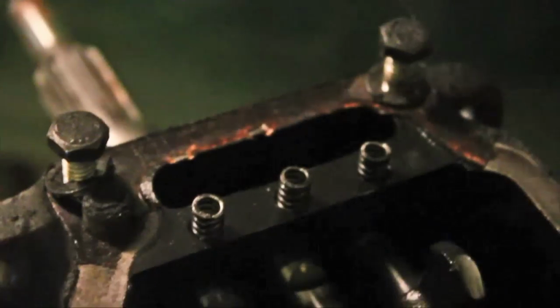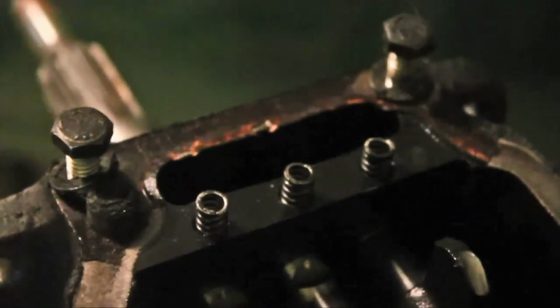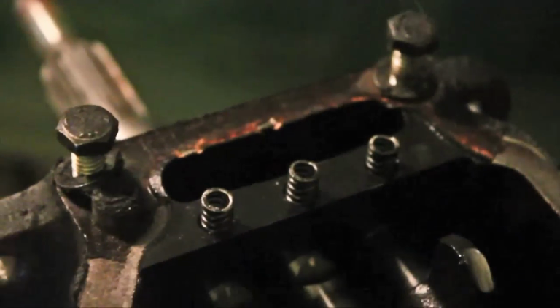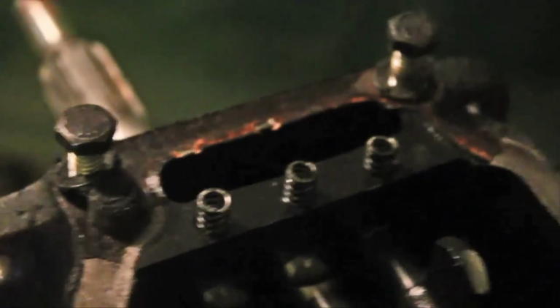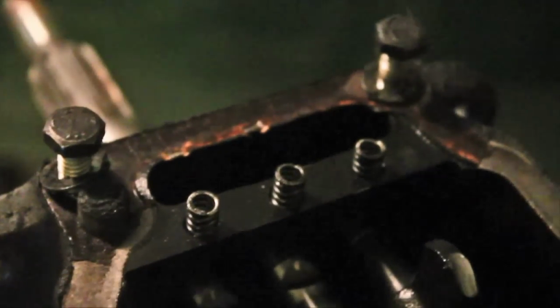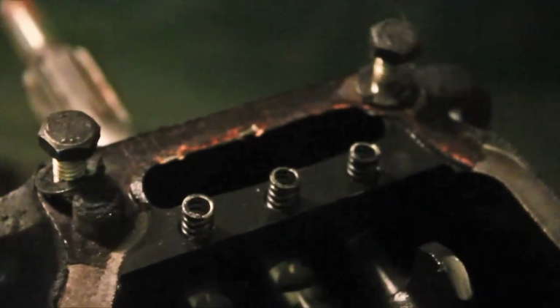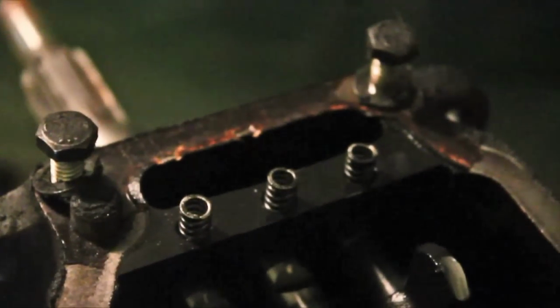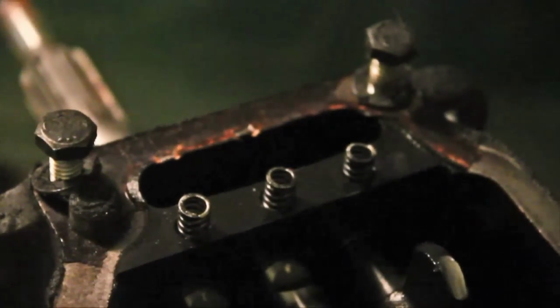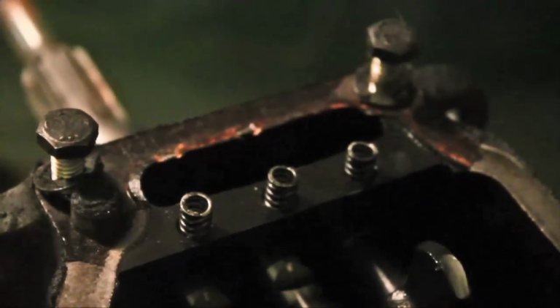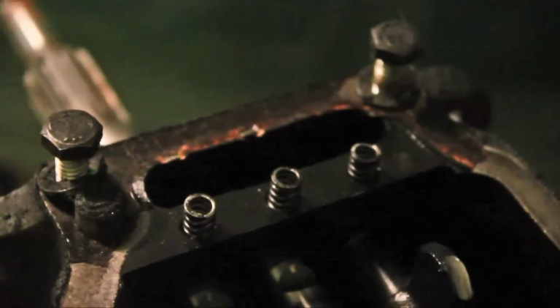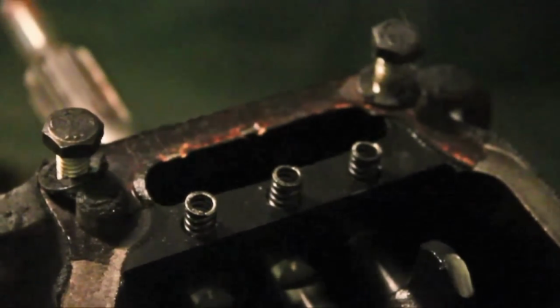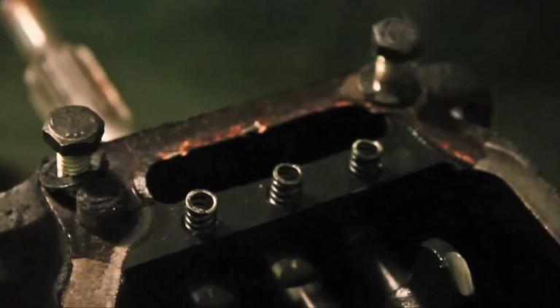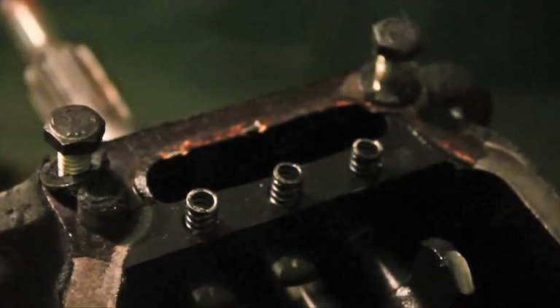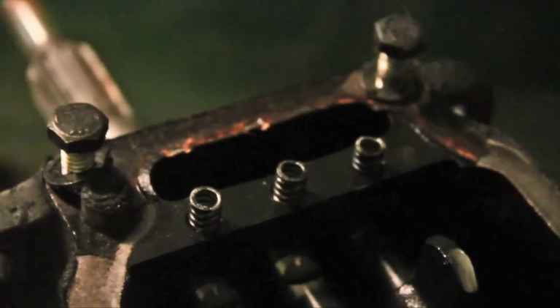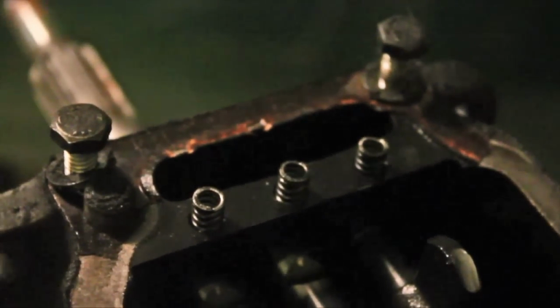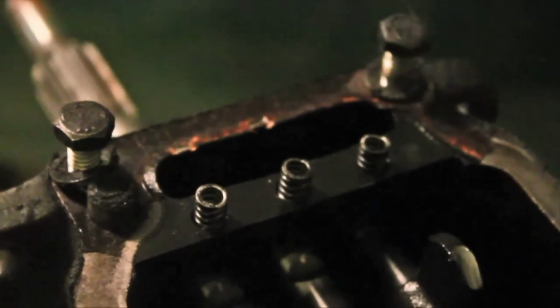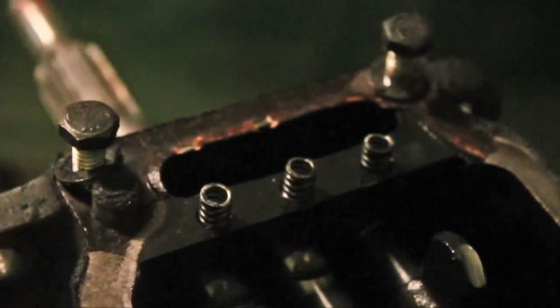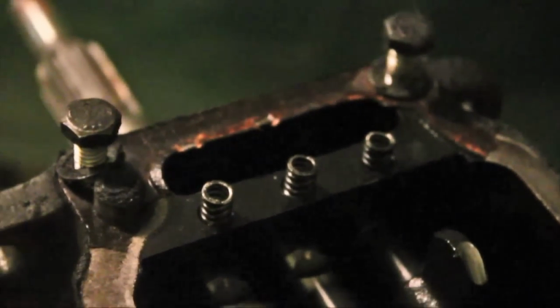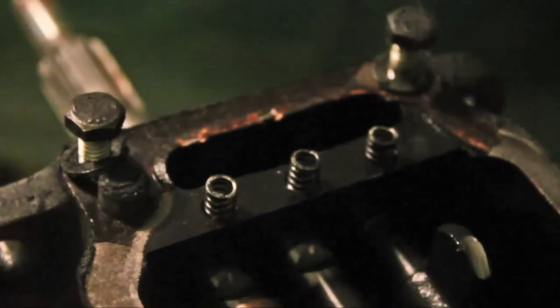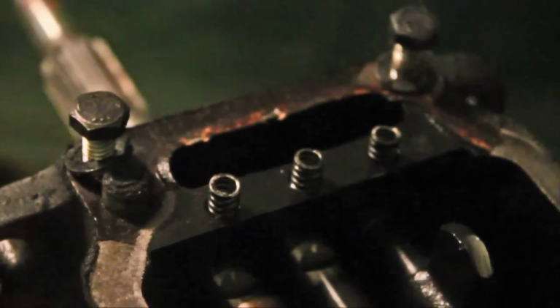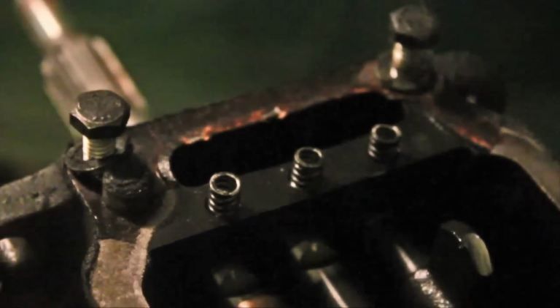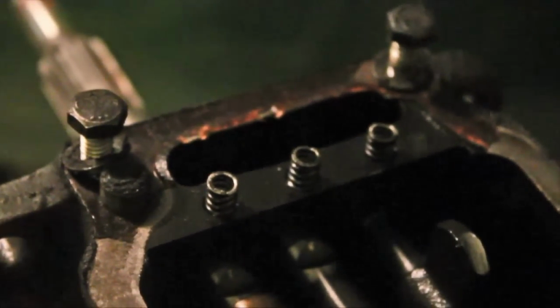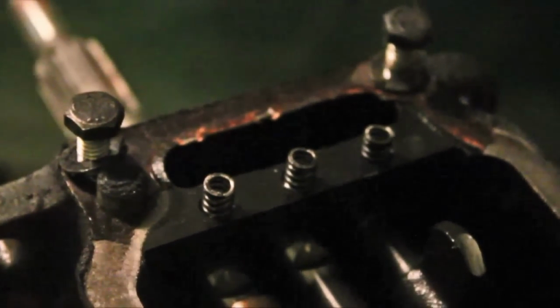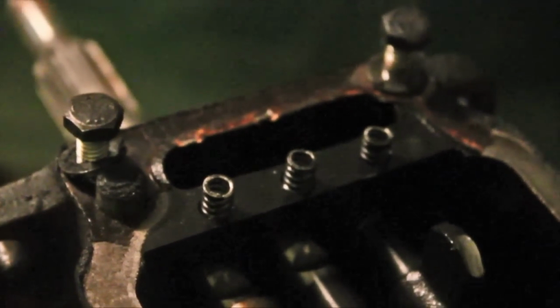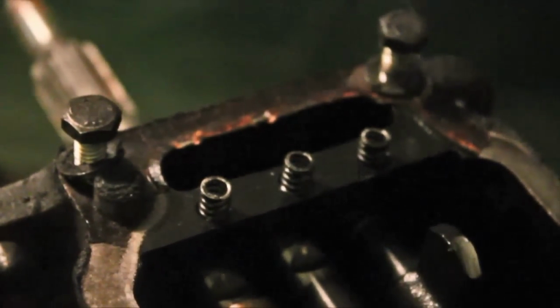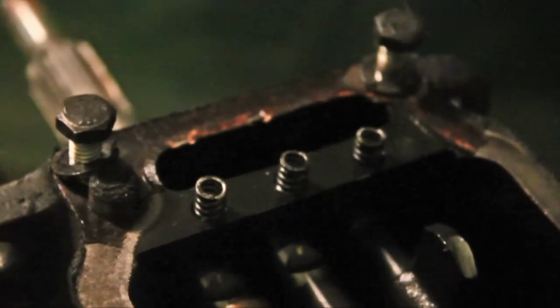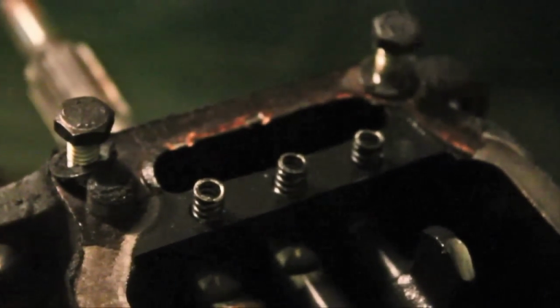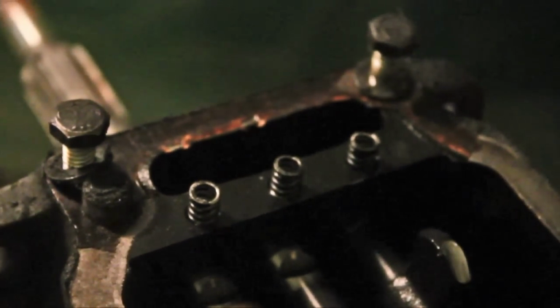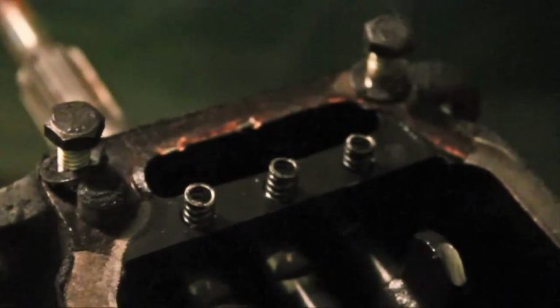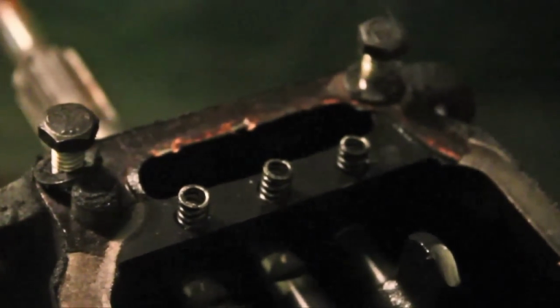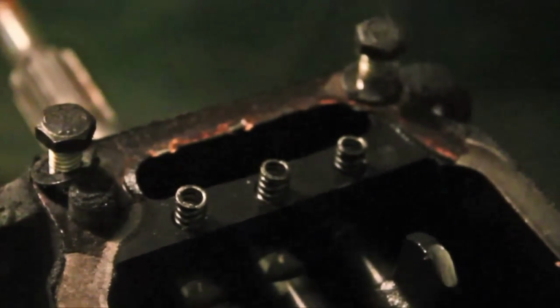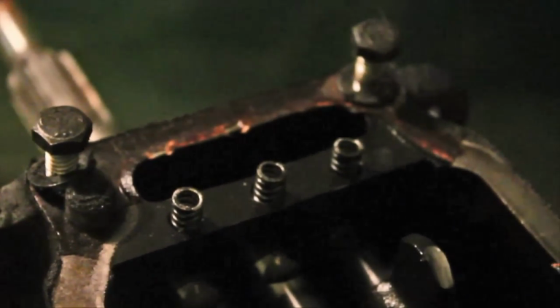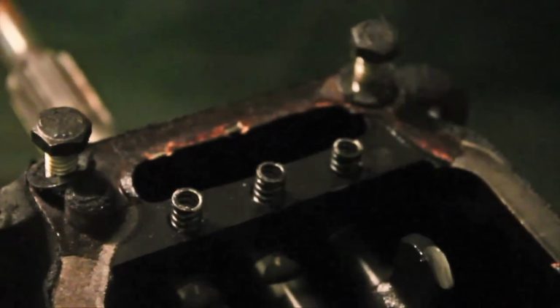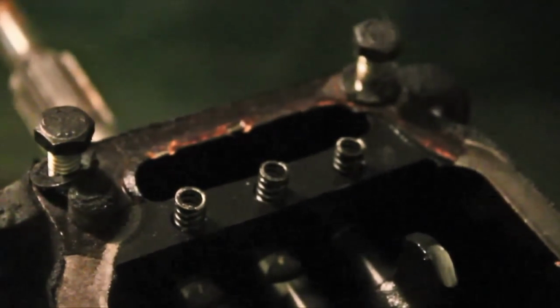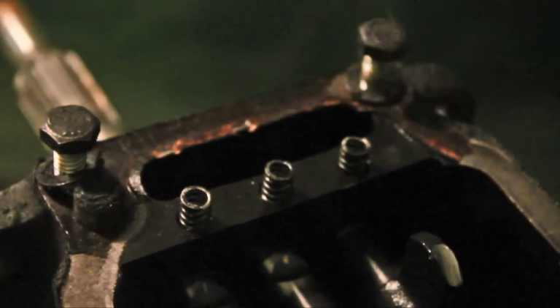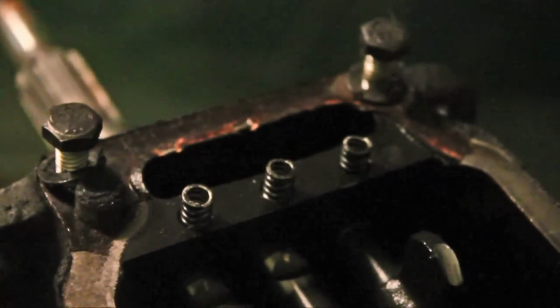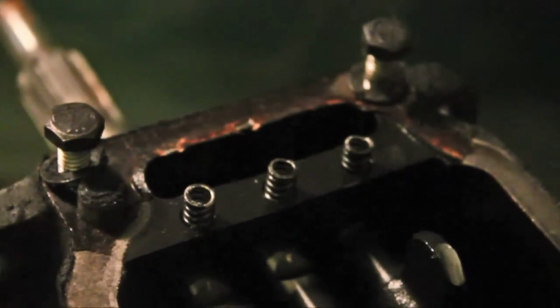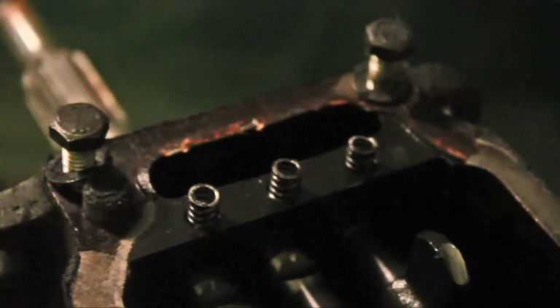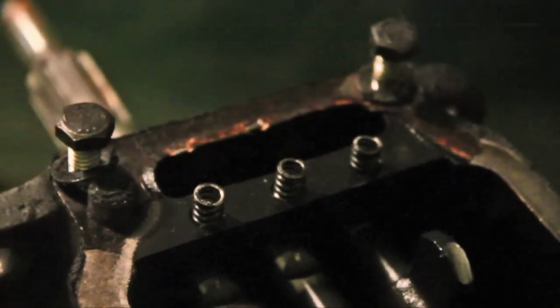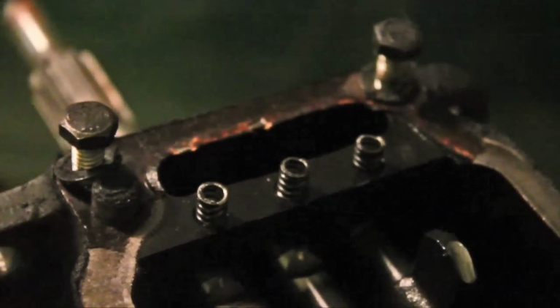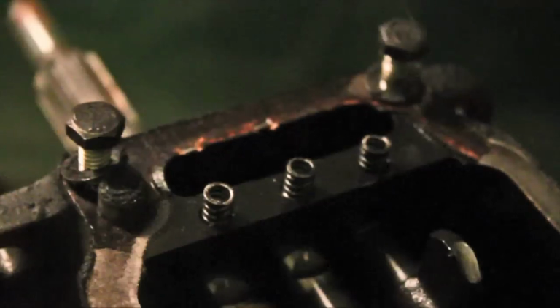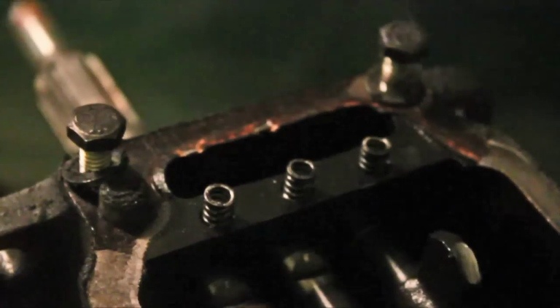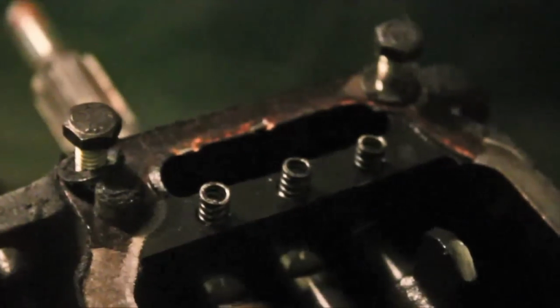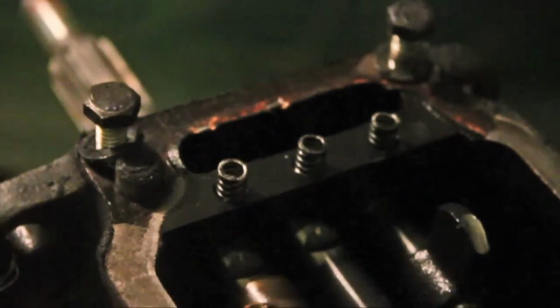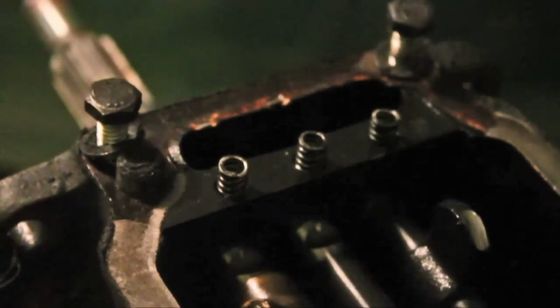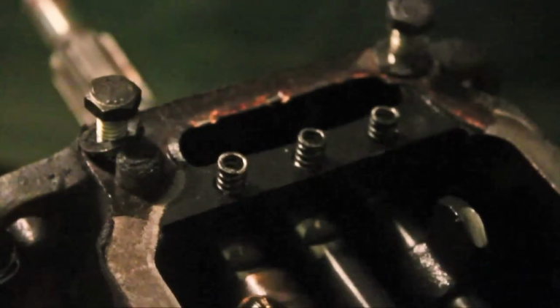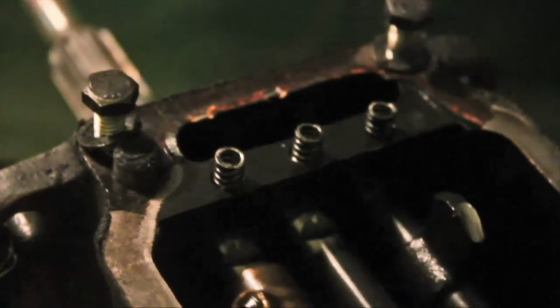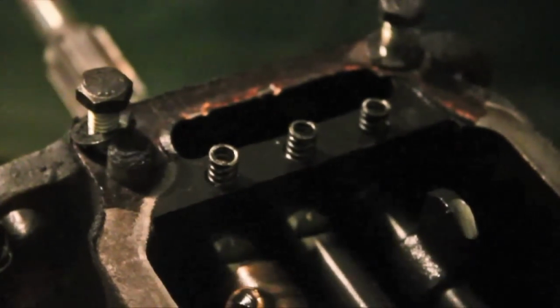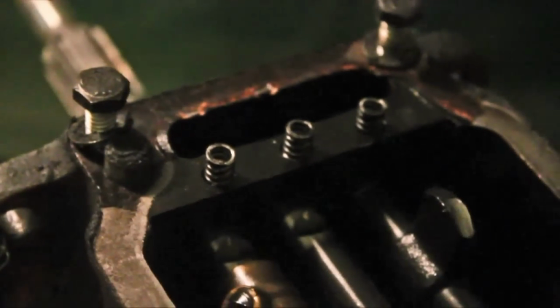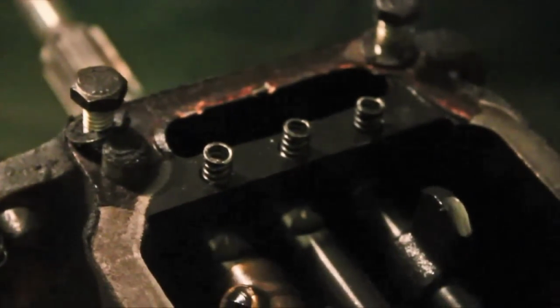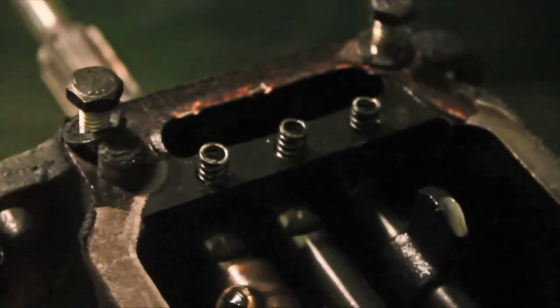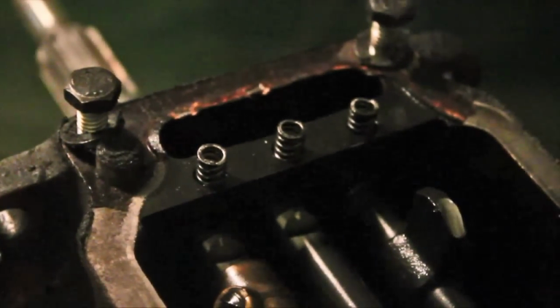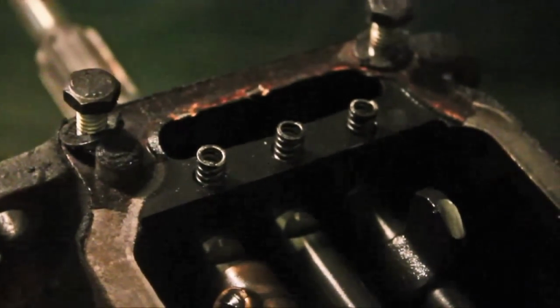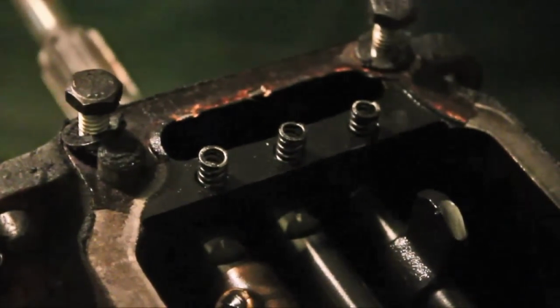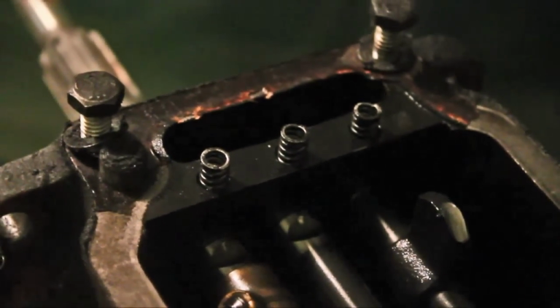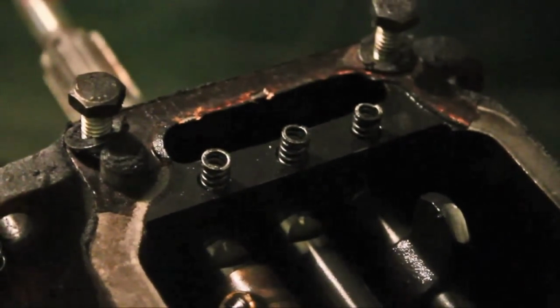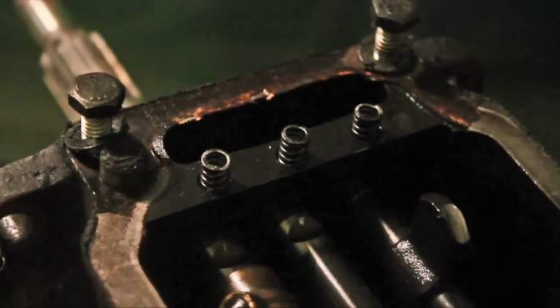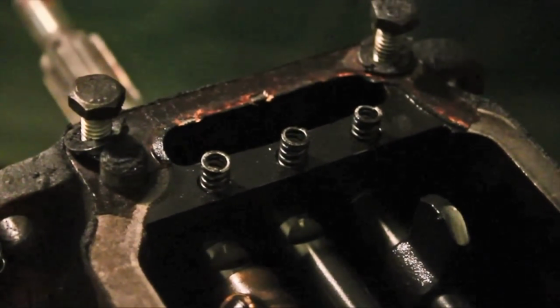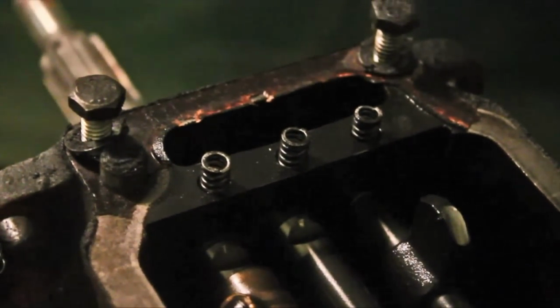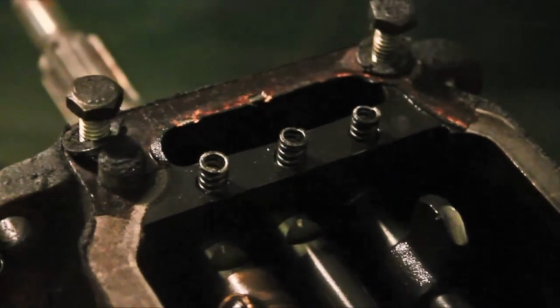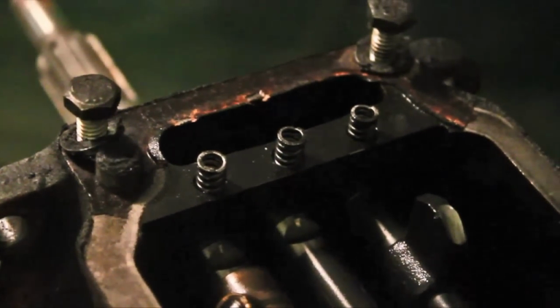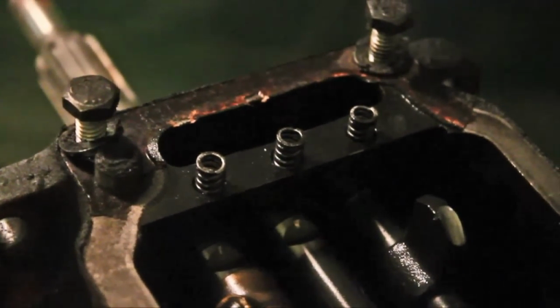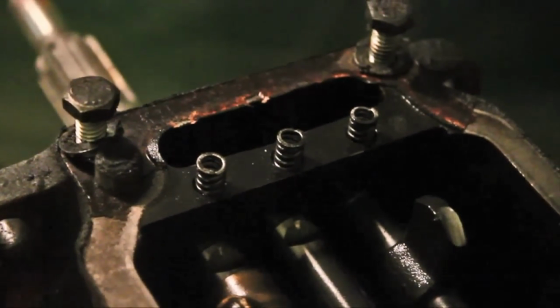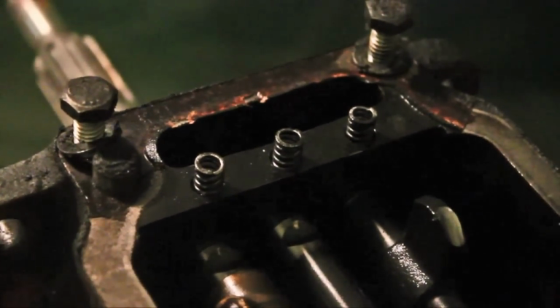Pull out the three springs on the top, and you can use a little magnet to fish out the balls if you want. Make sure you put those in a baggie so that they don't get lost.